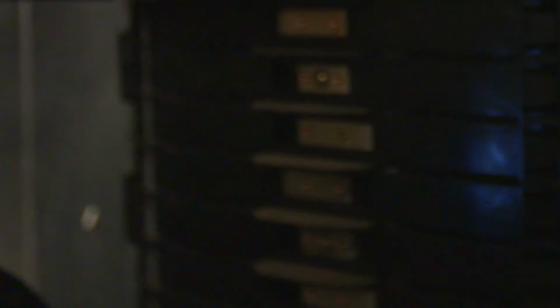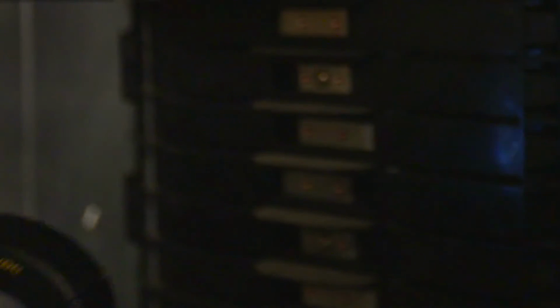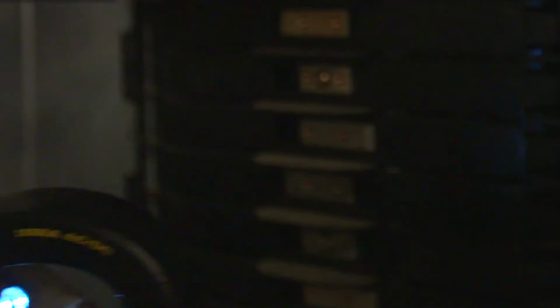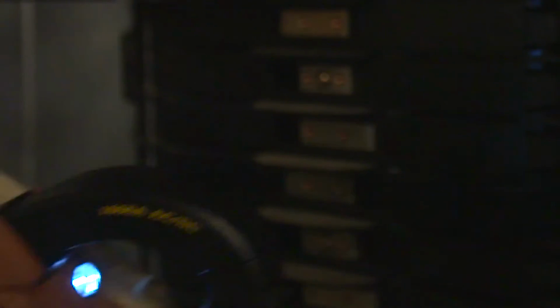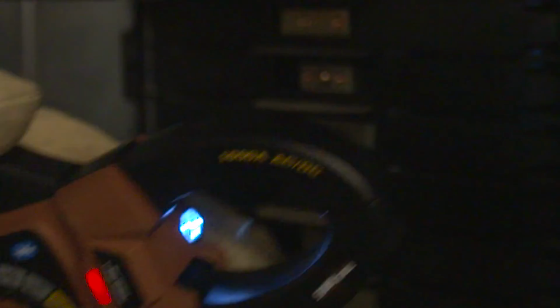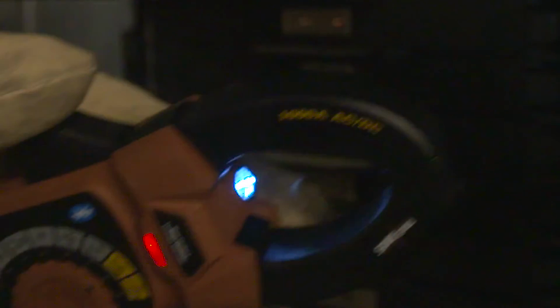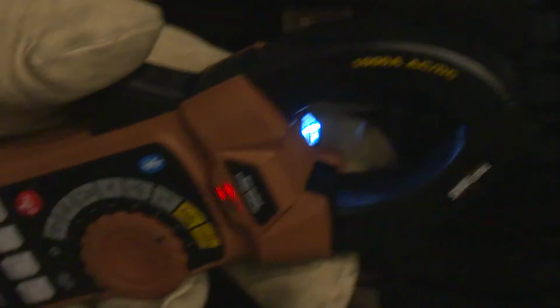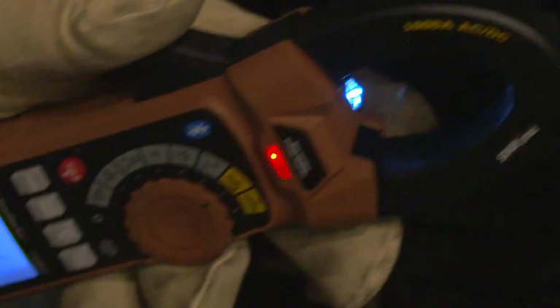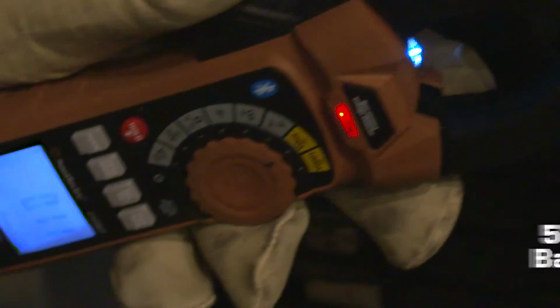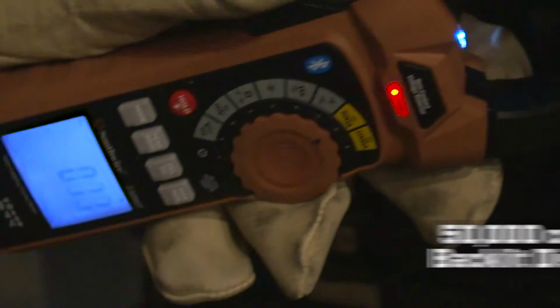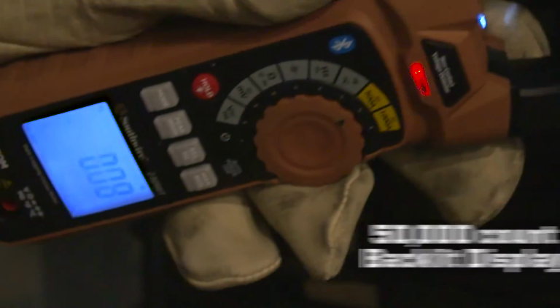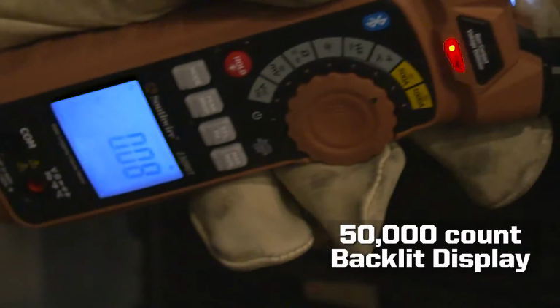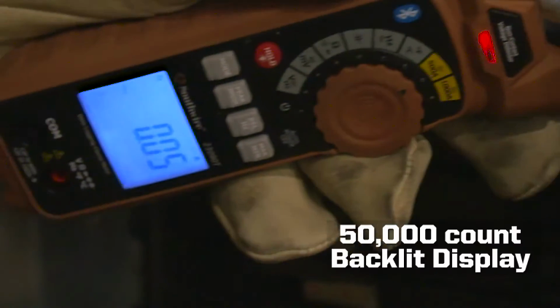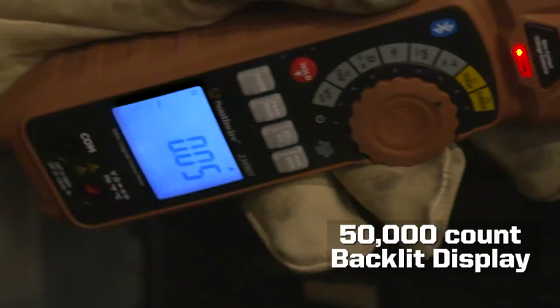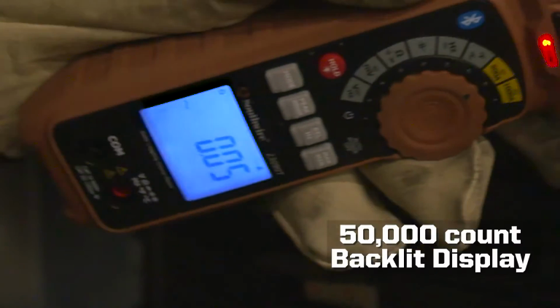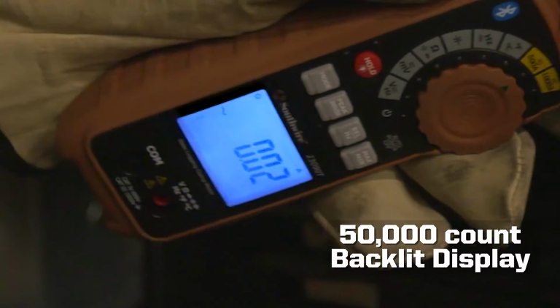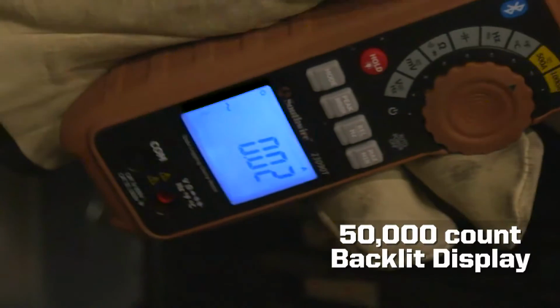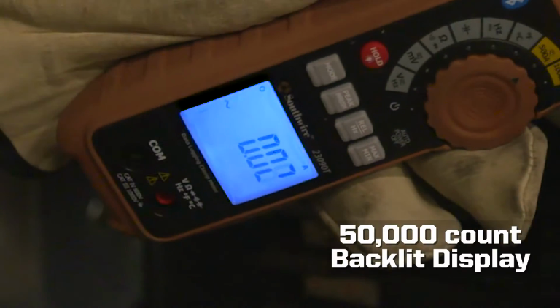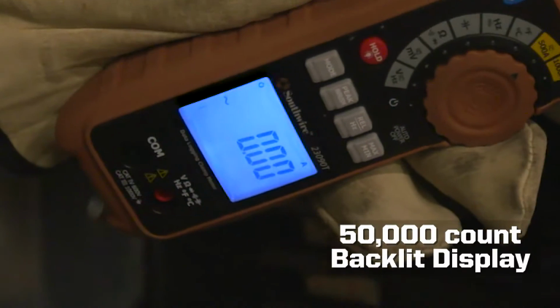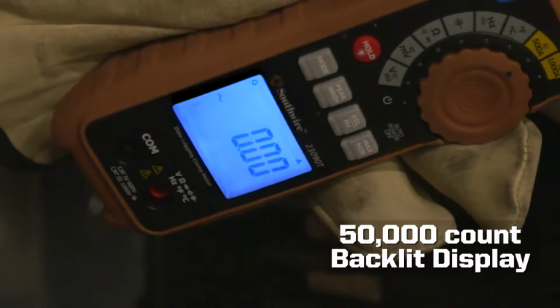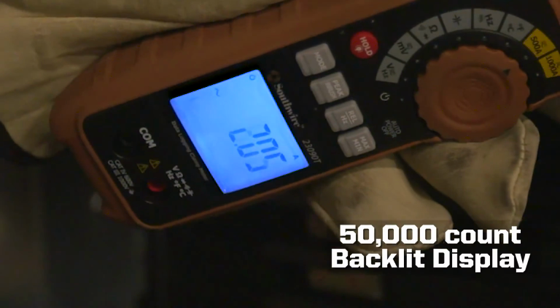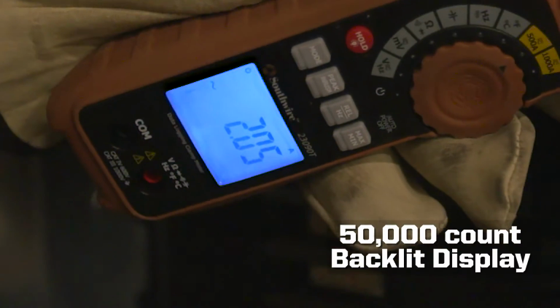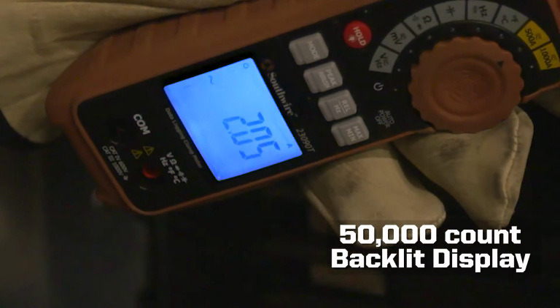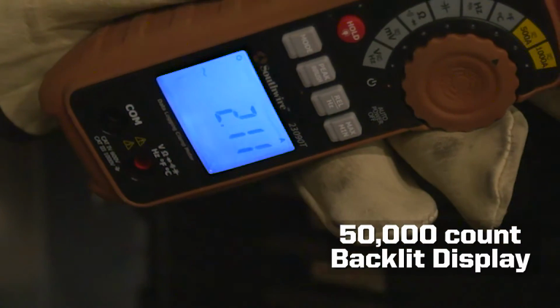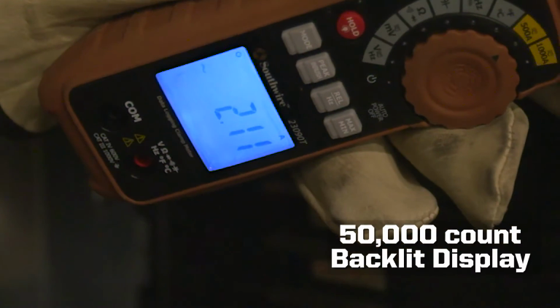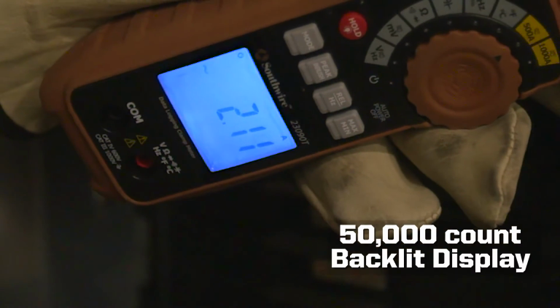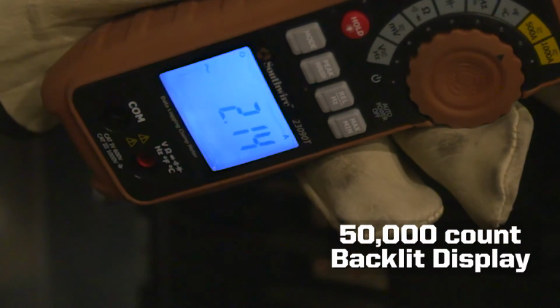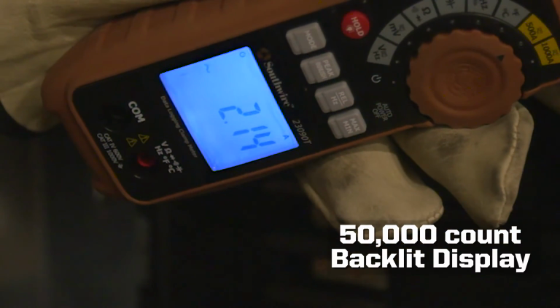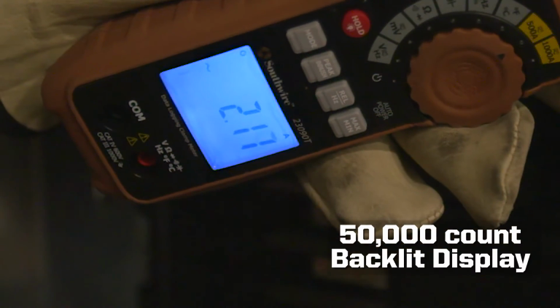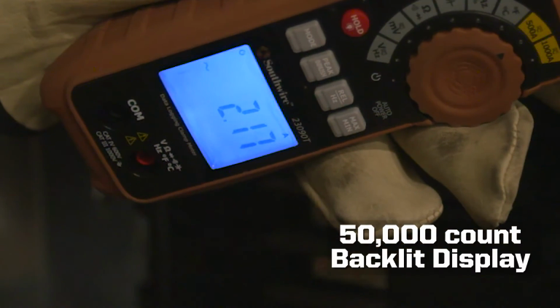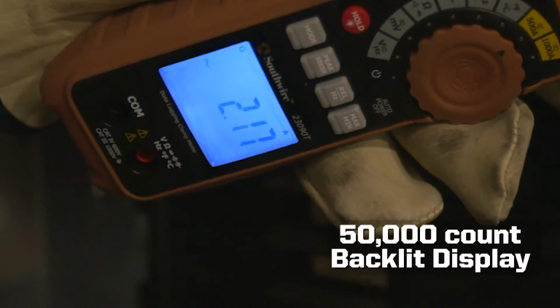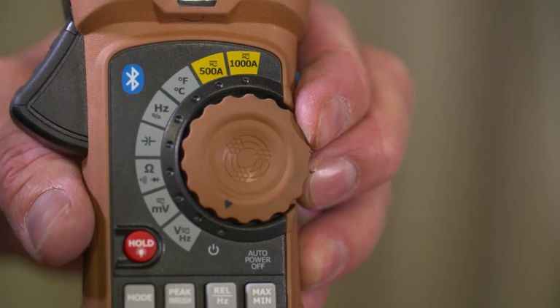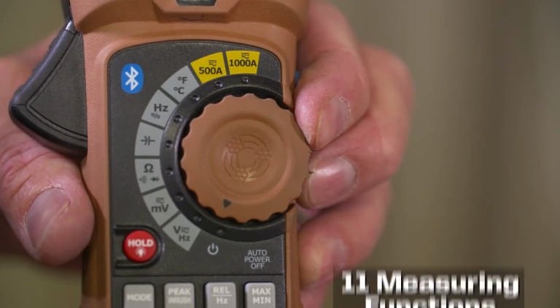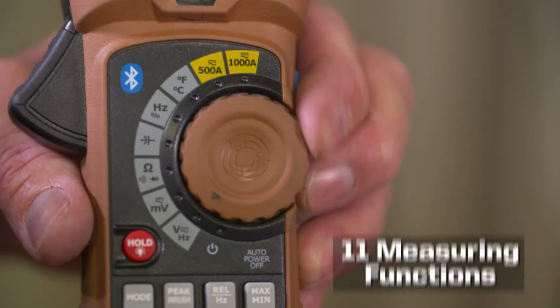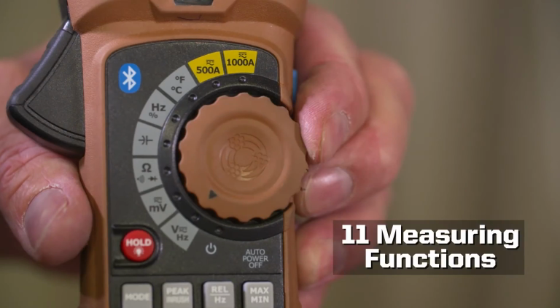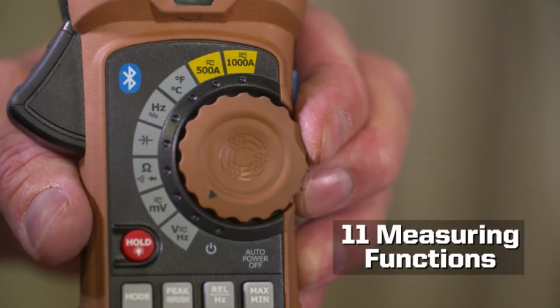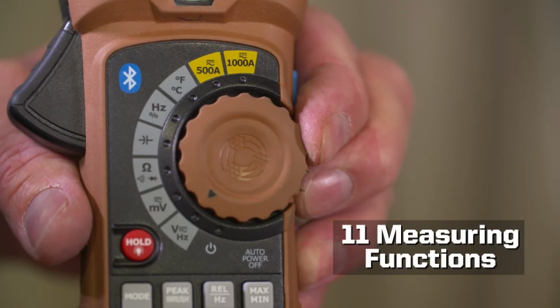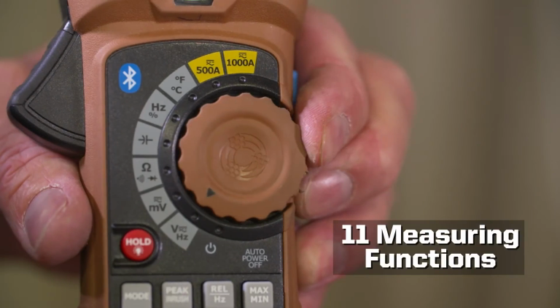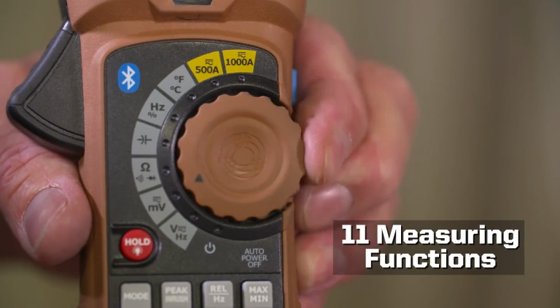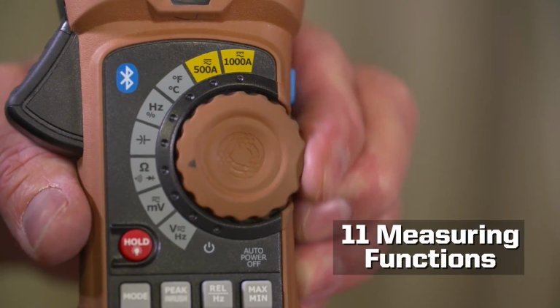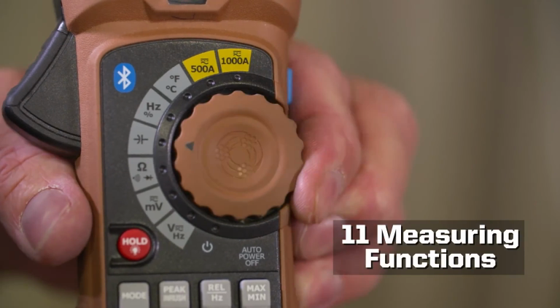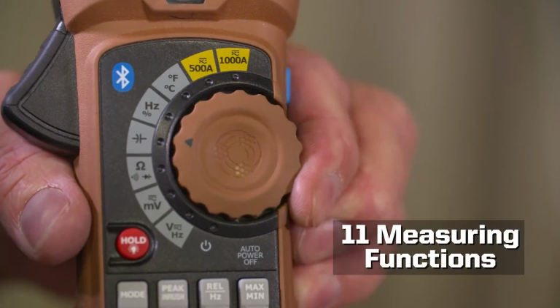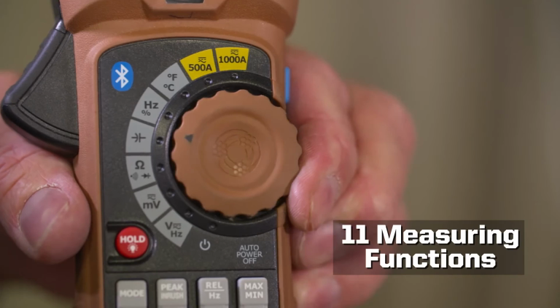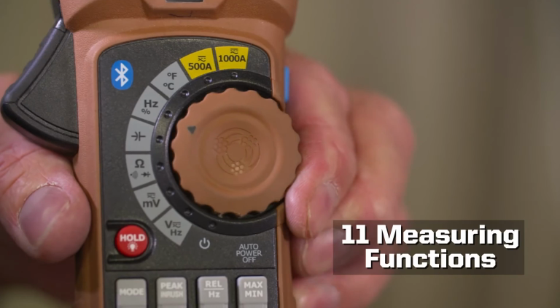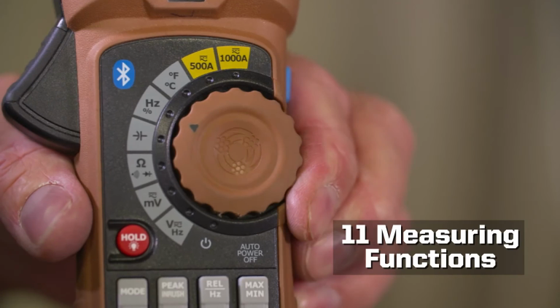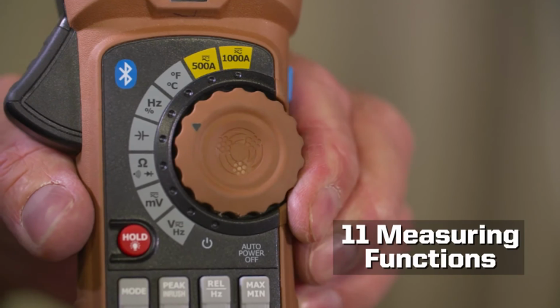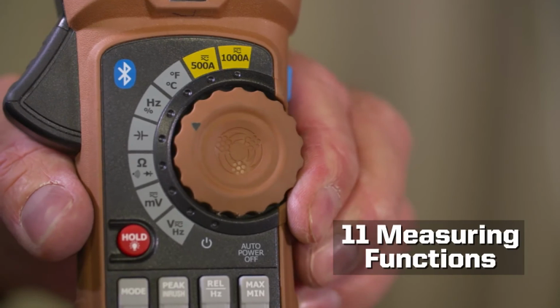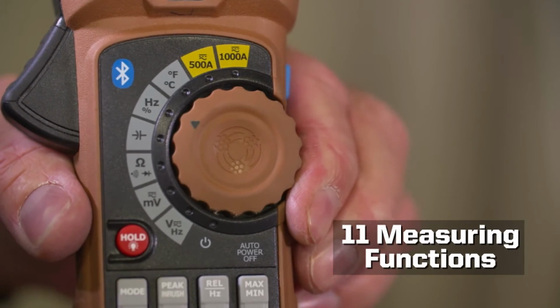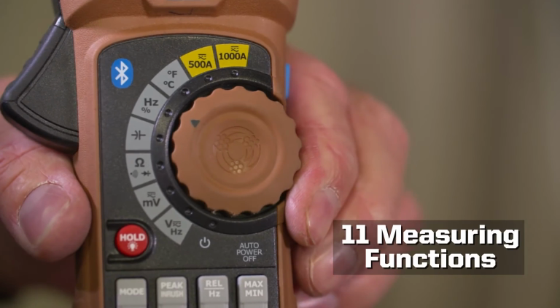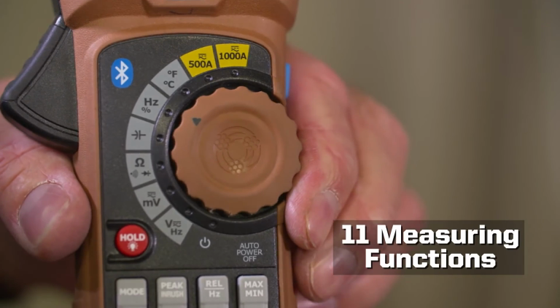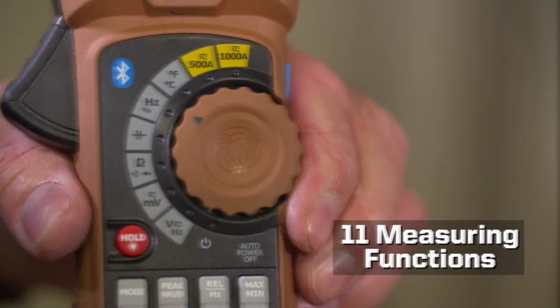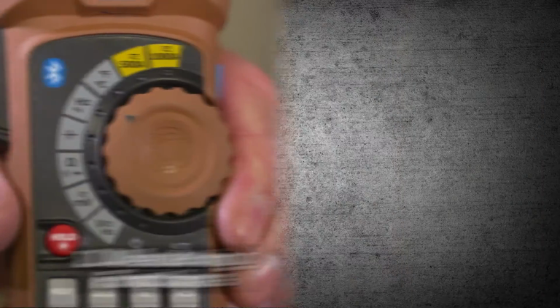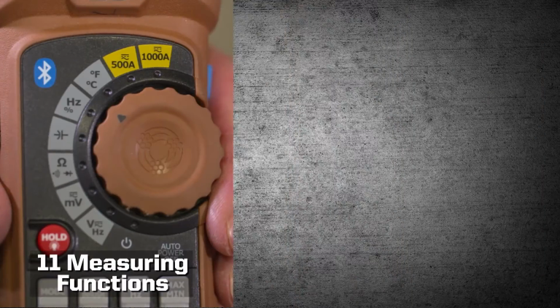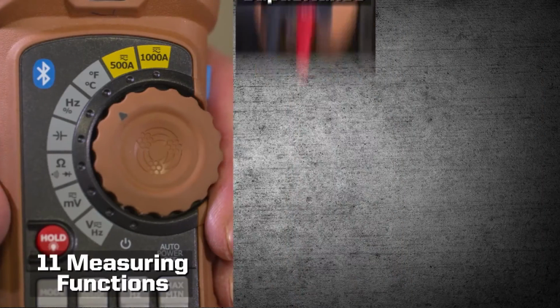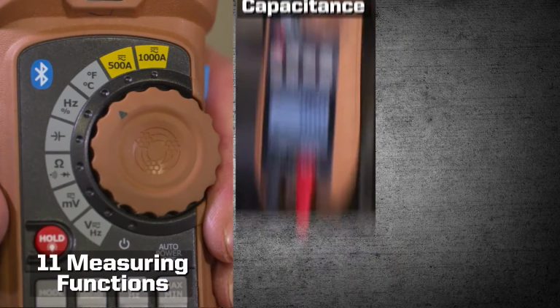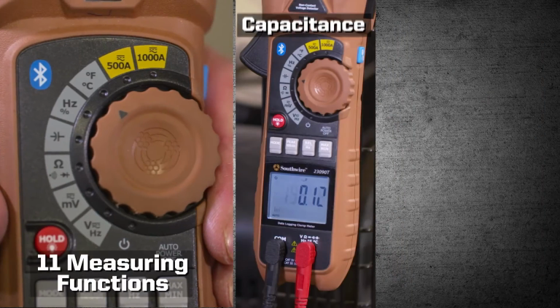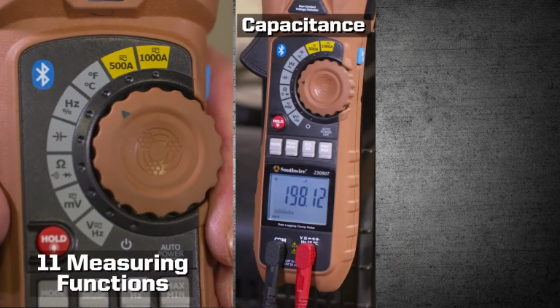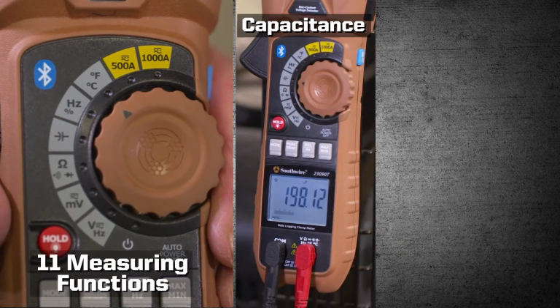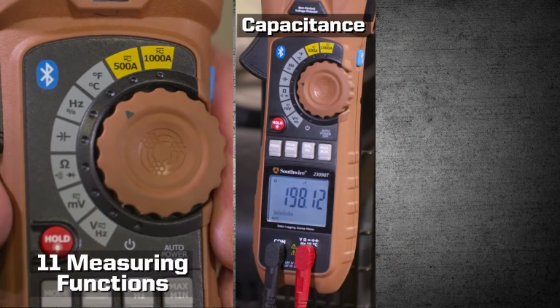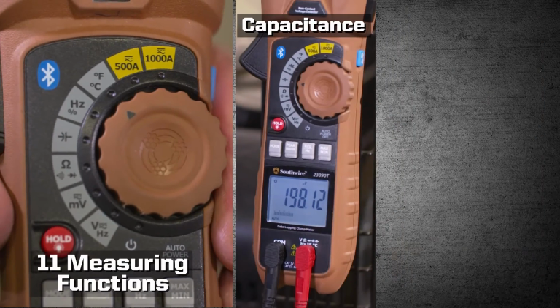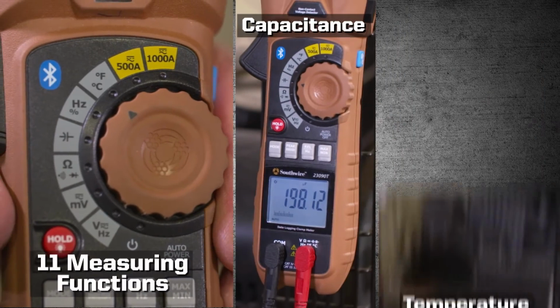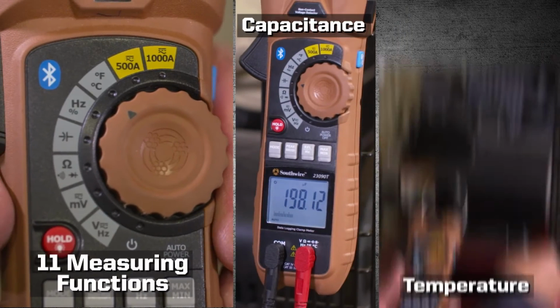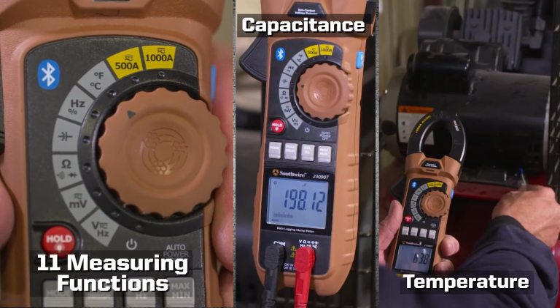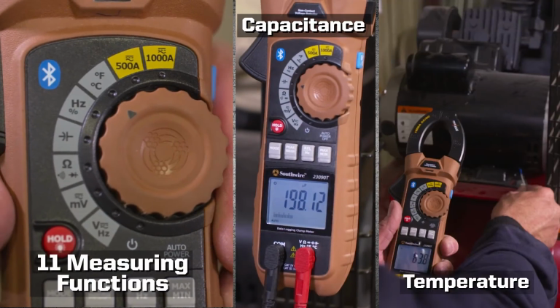Additional features include true RMS readings, a high-resolution 50,000-count backlit display, and 11 measuring functions, including capacitance and temperature.